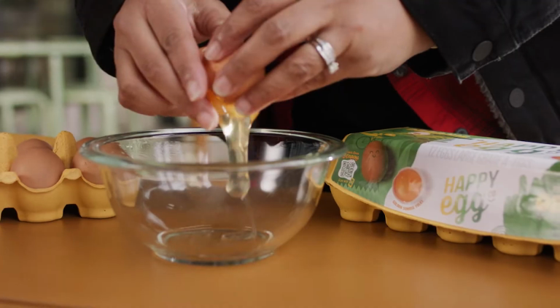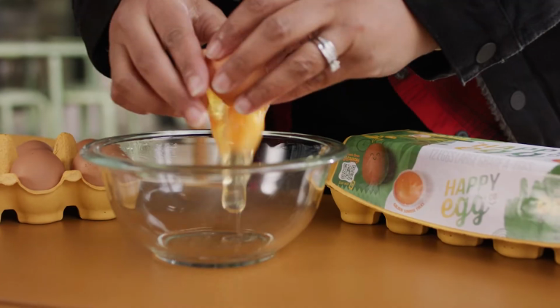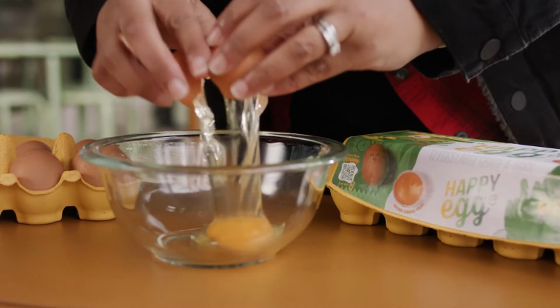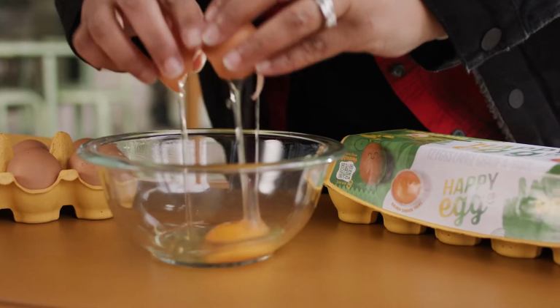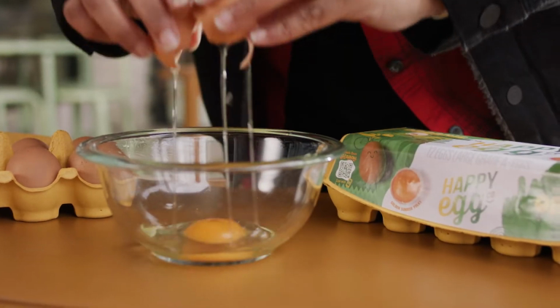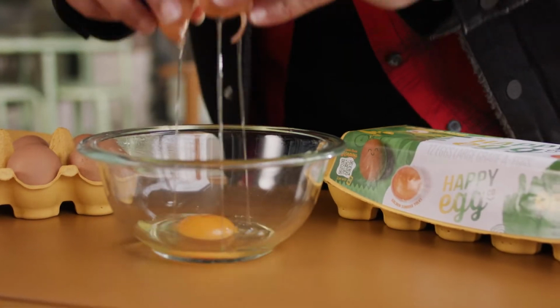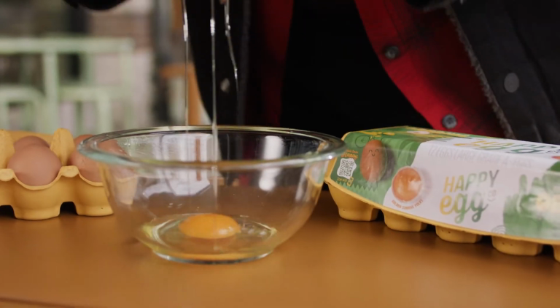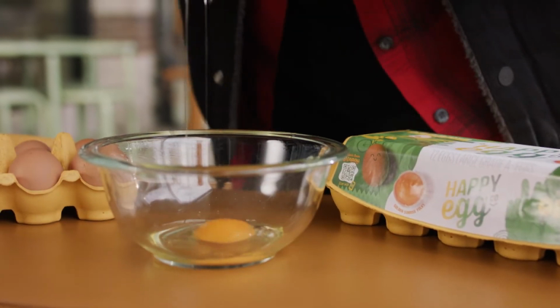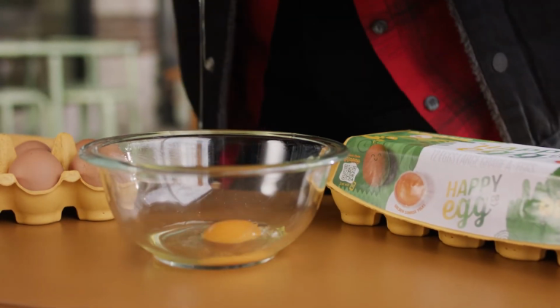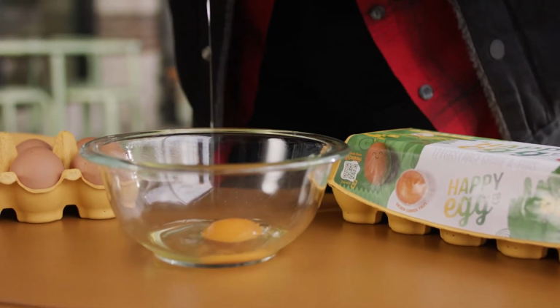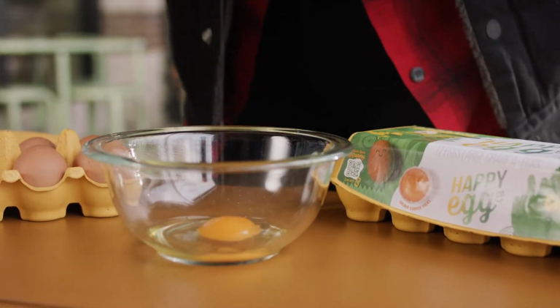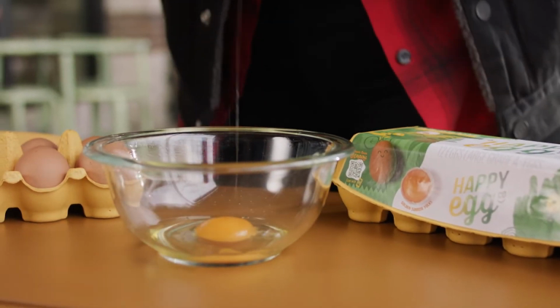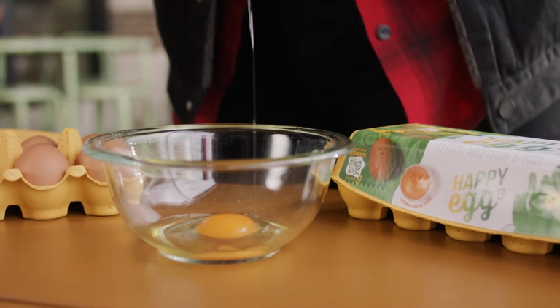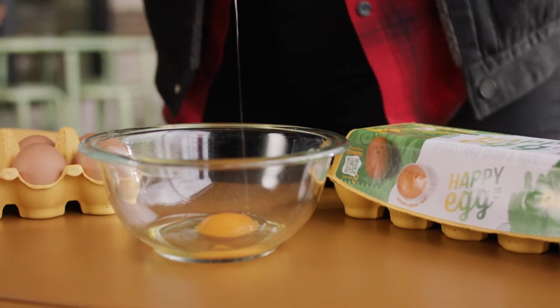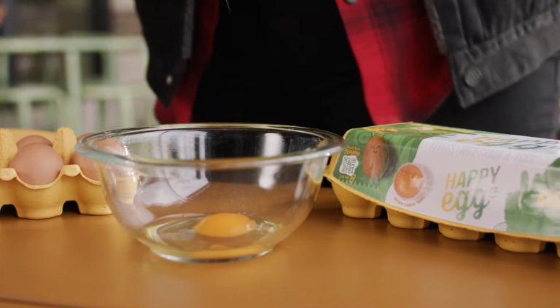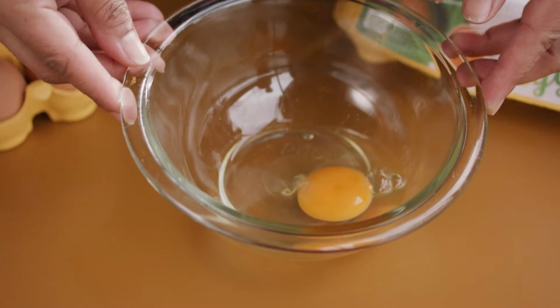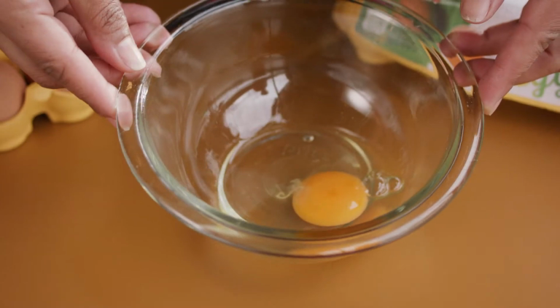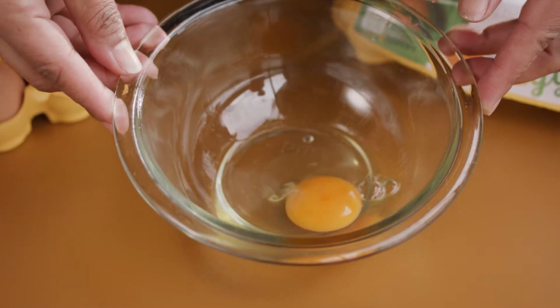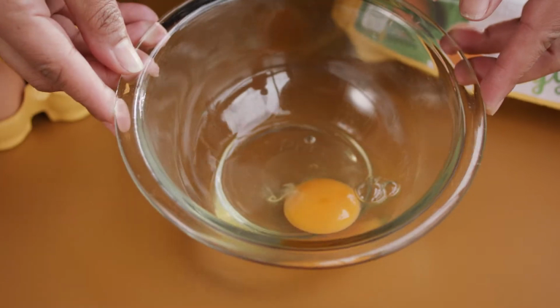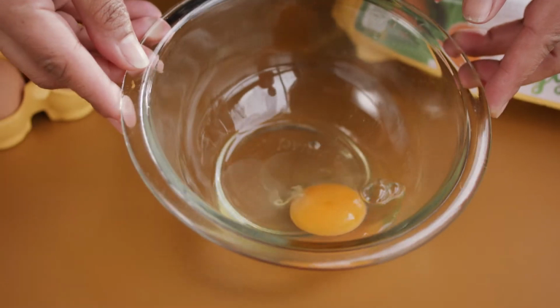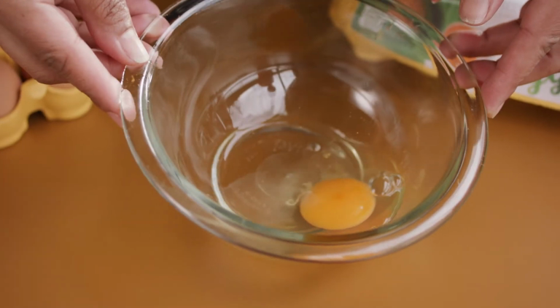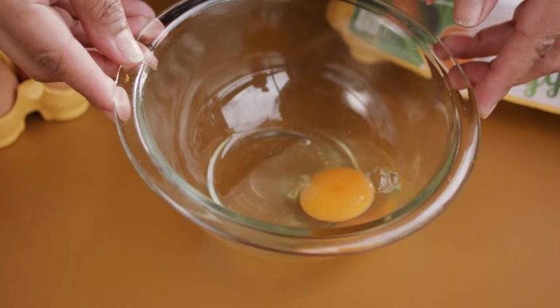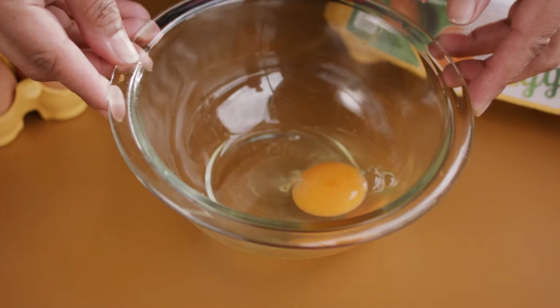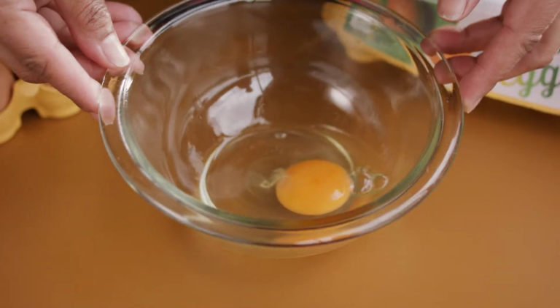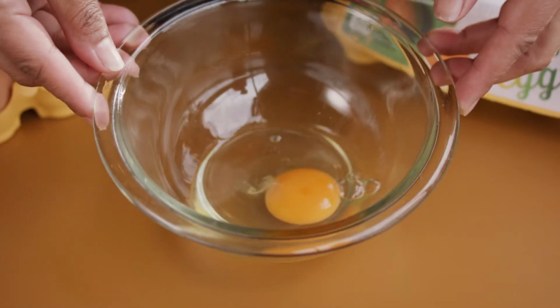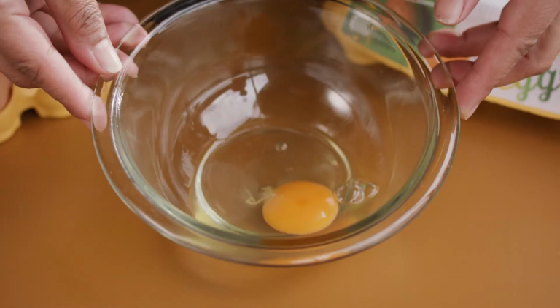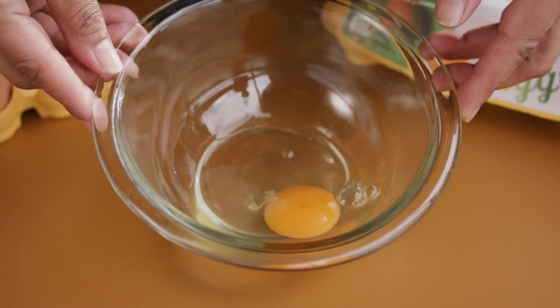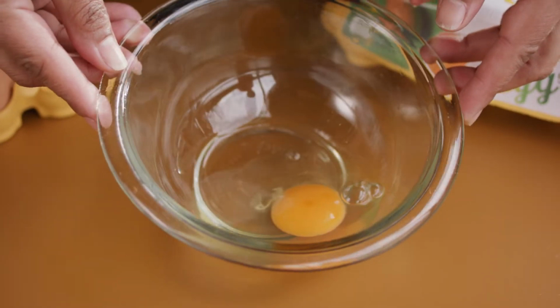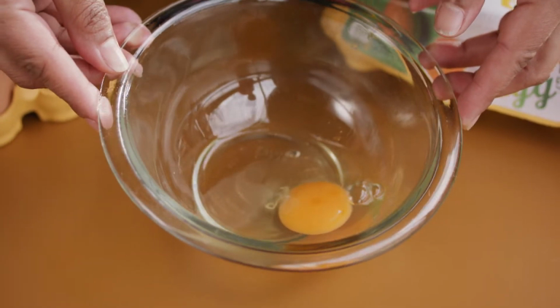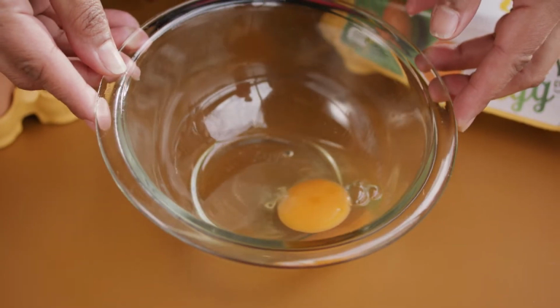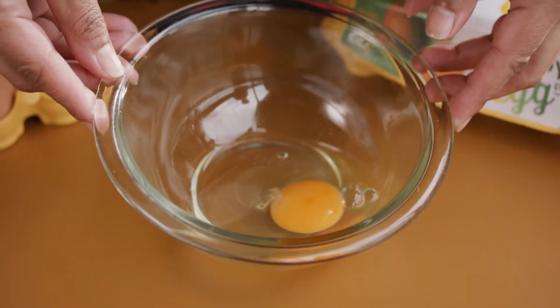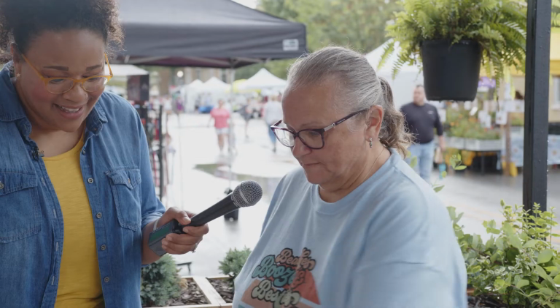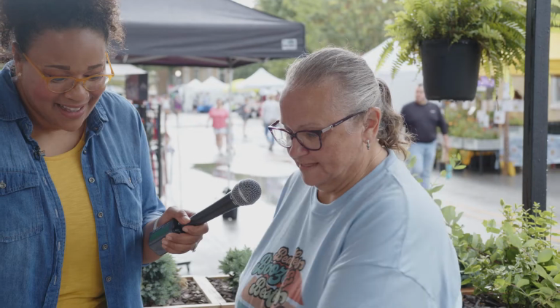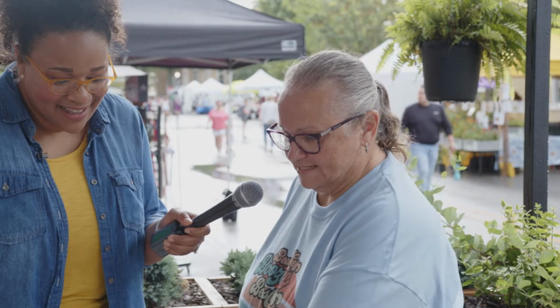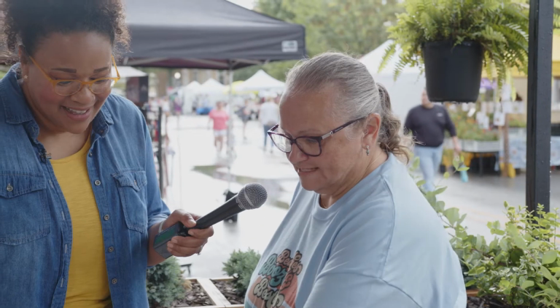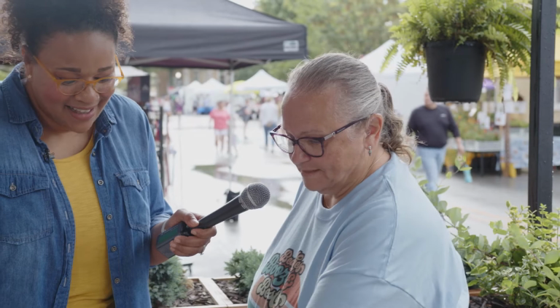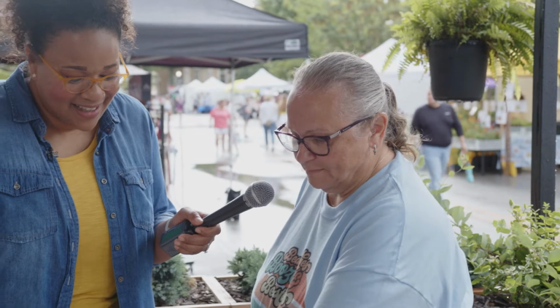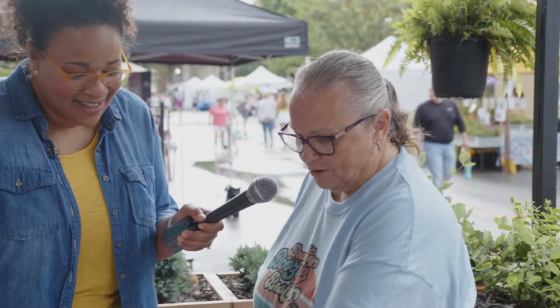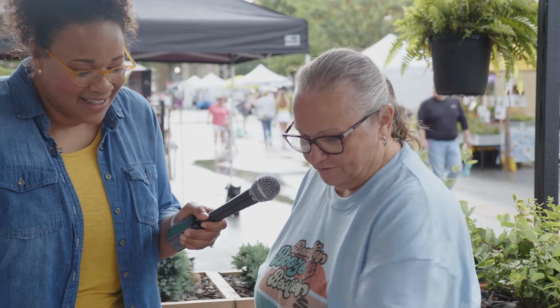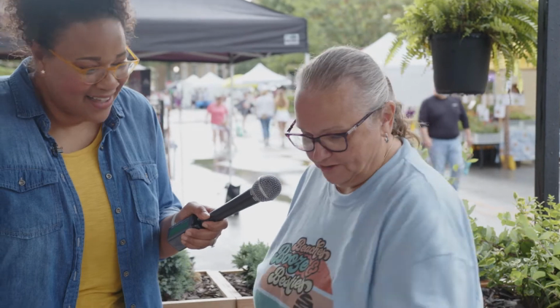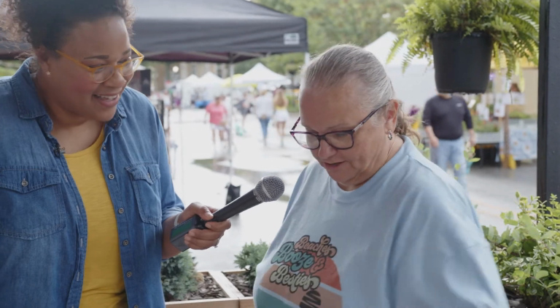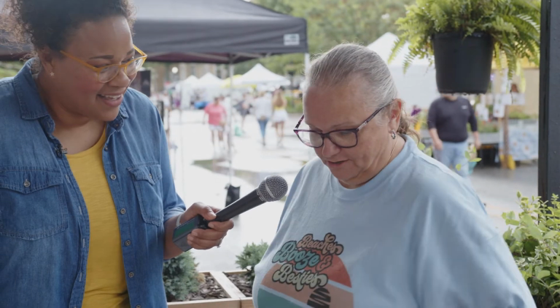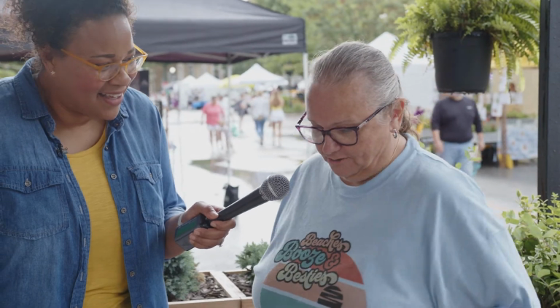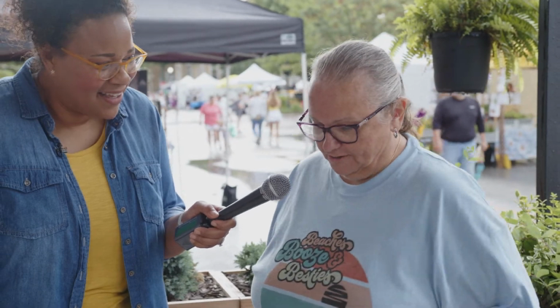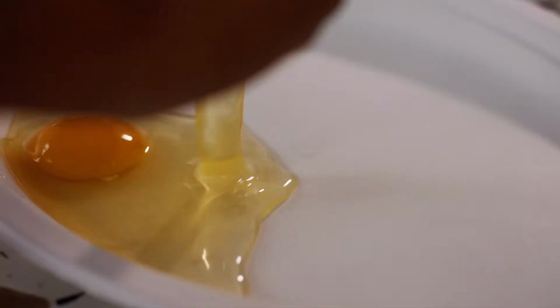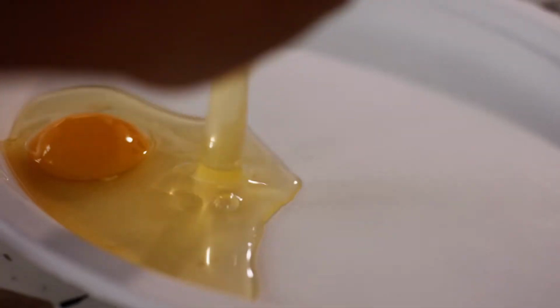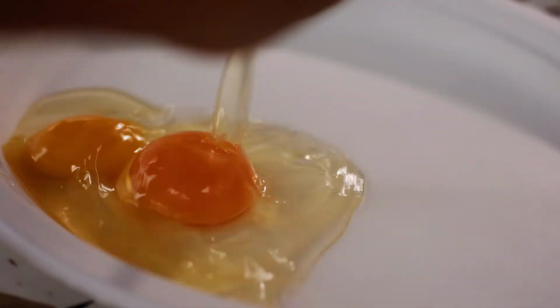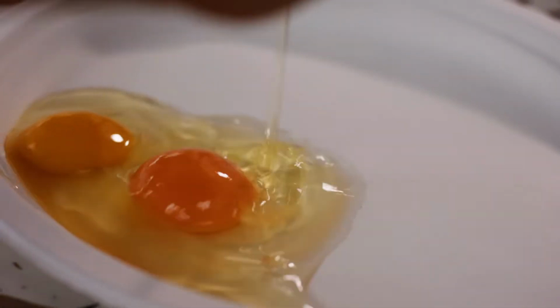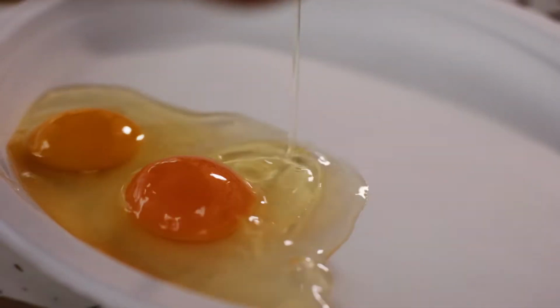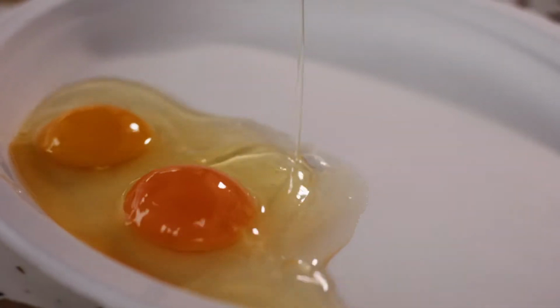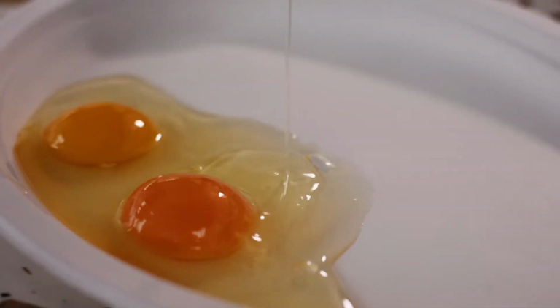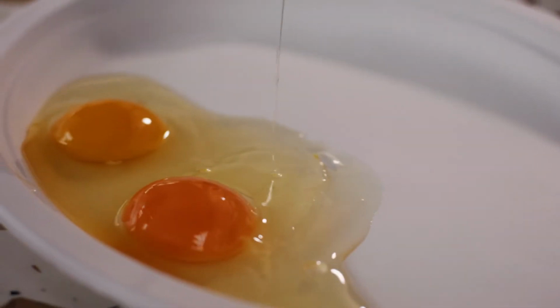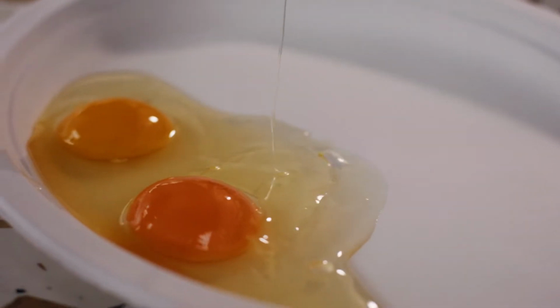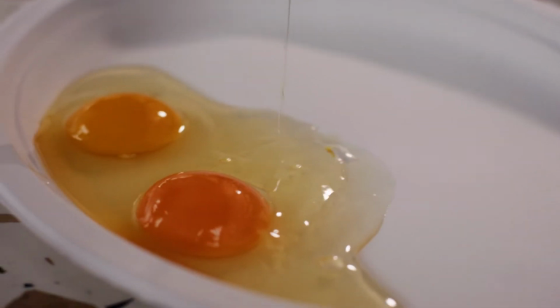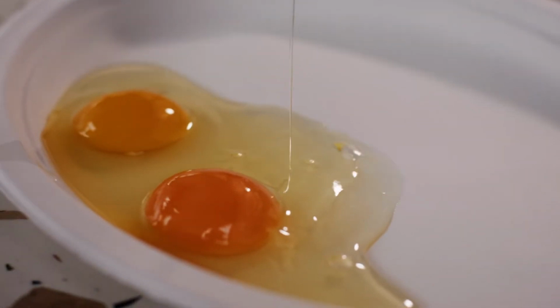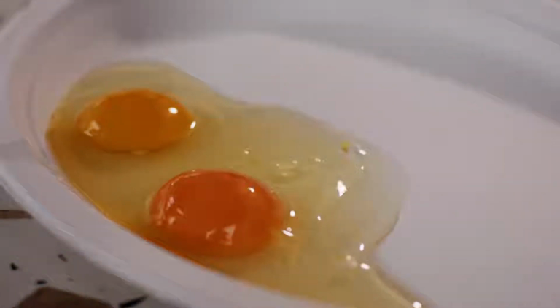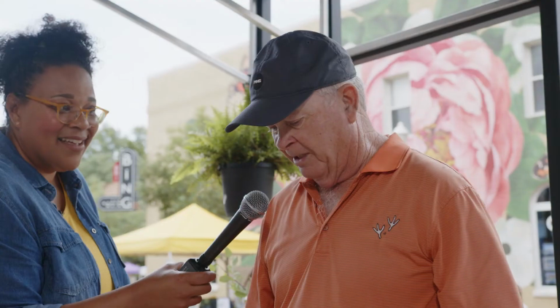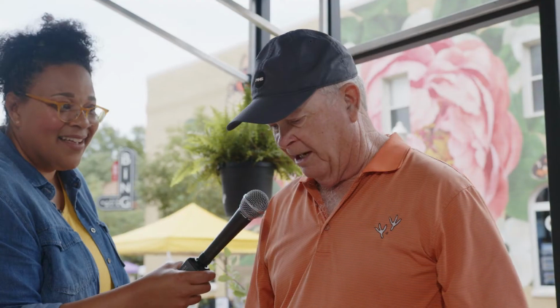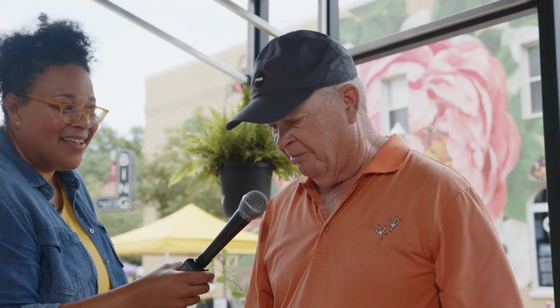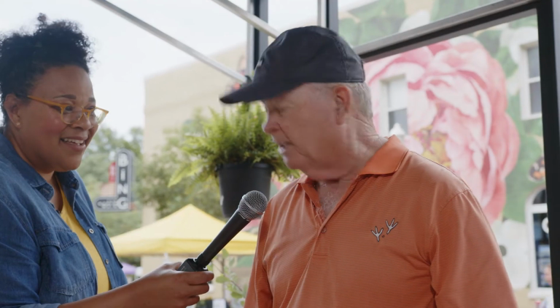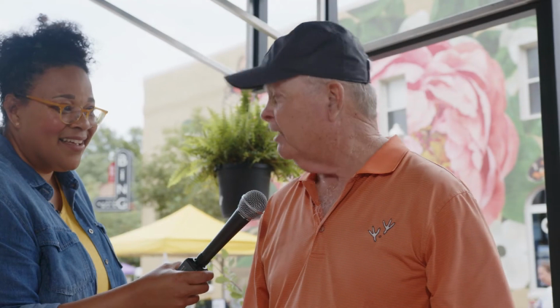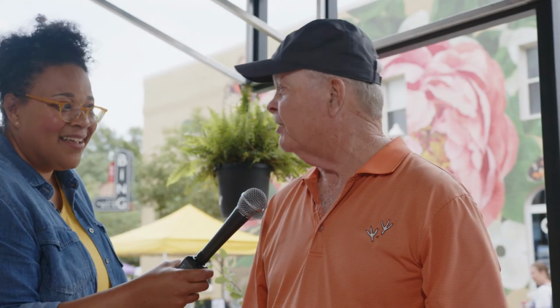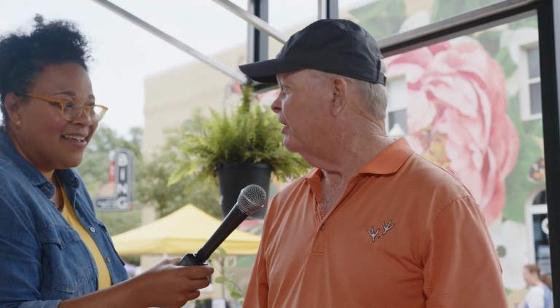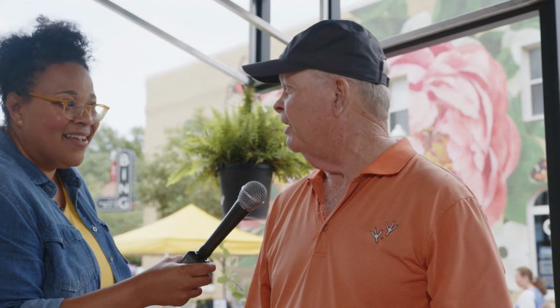Oh my word. It looks like a farm fresh egg. This is a perfect yolk. Oh my goodness. That really looks good.